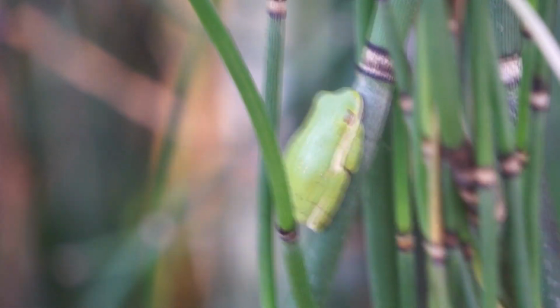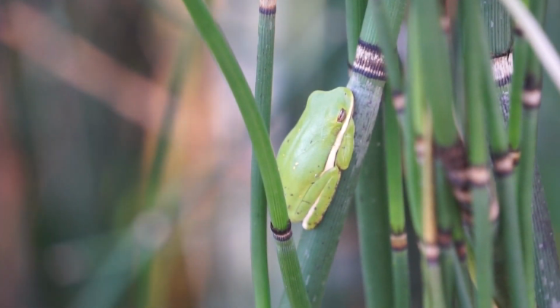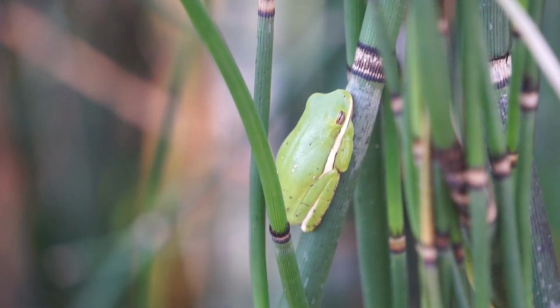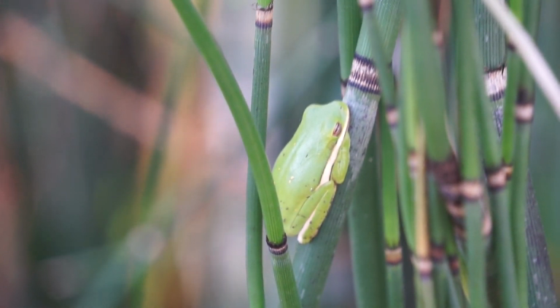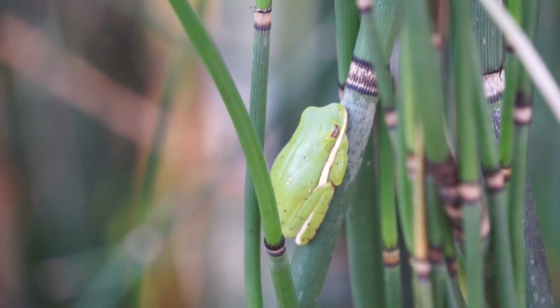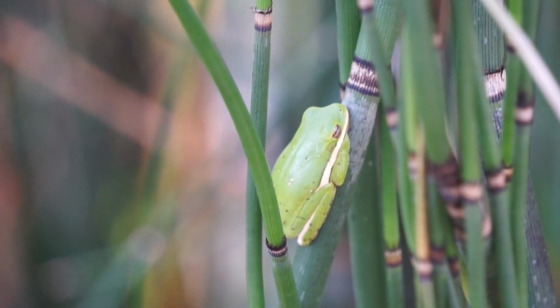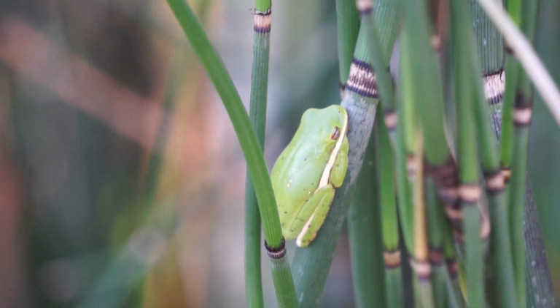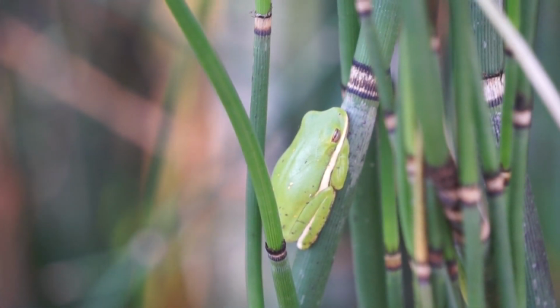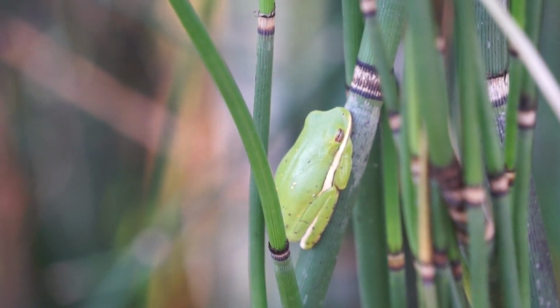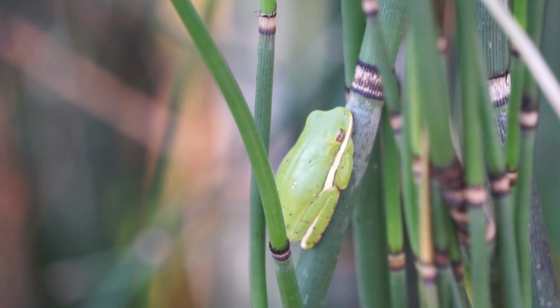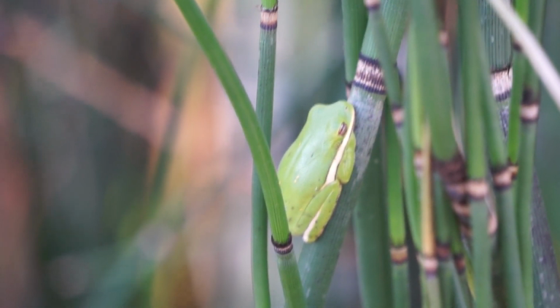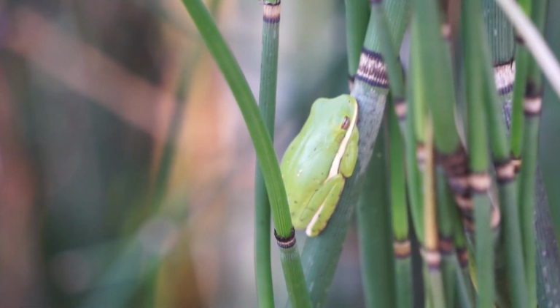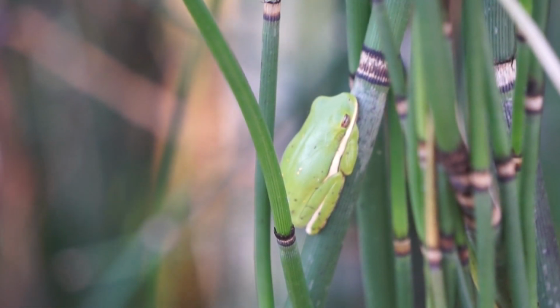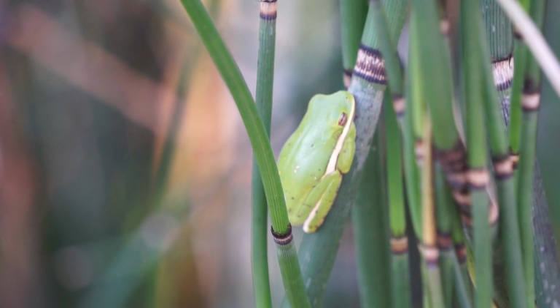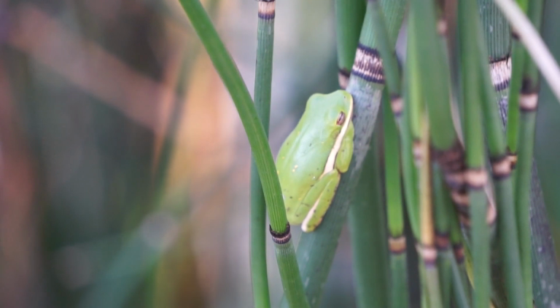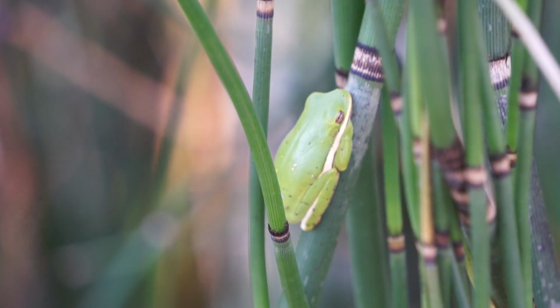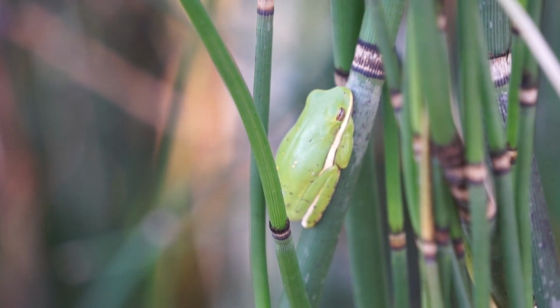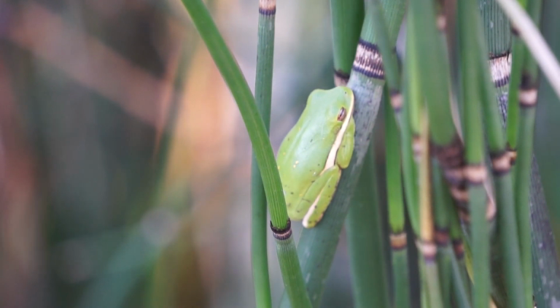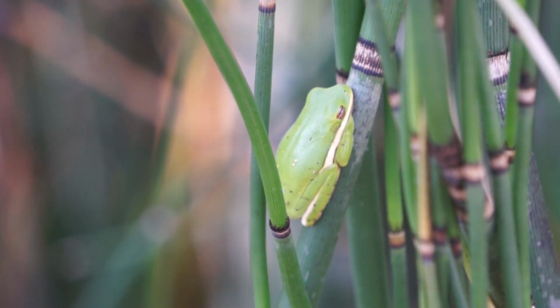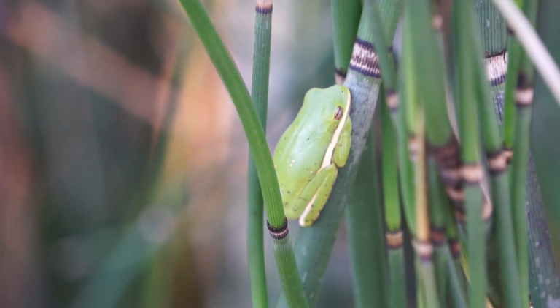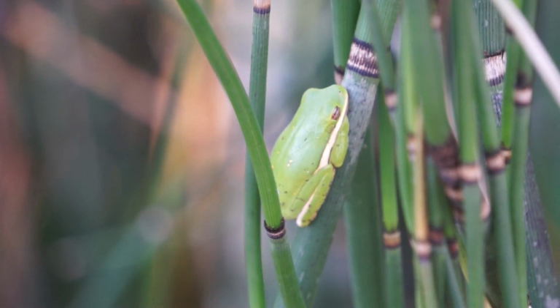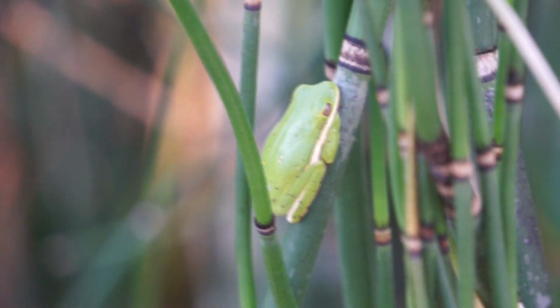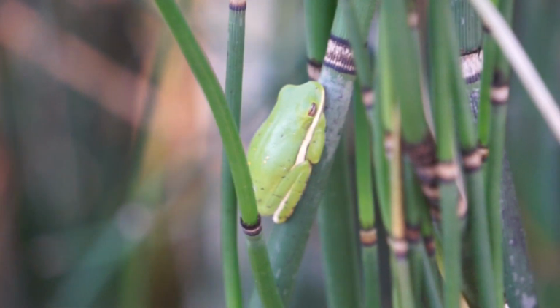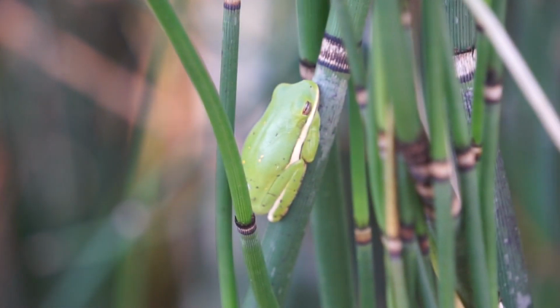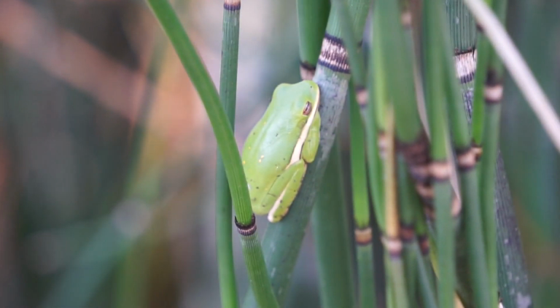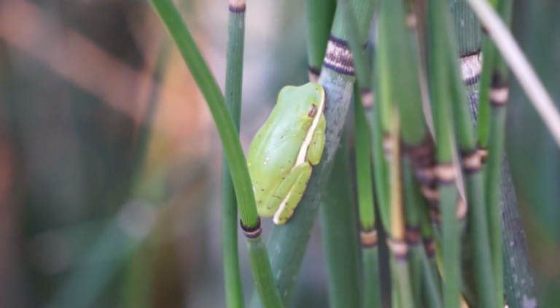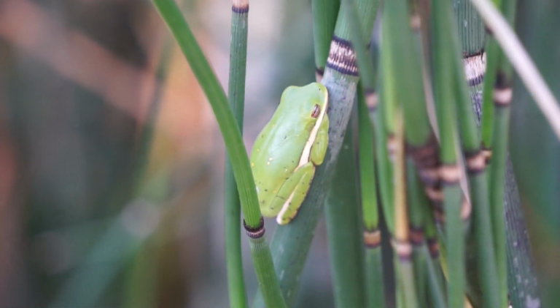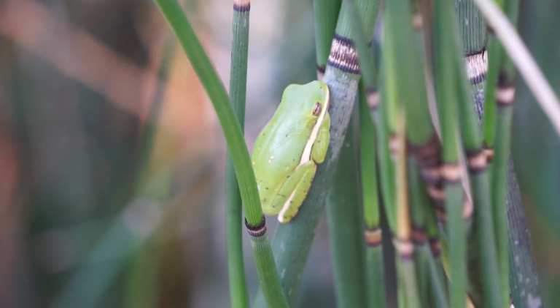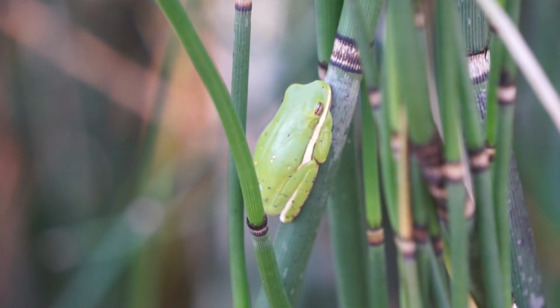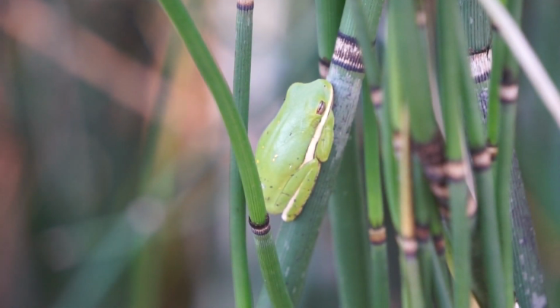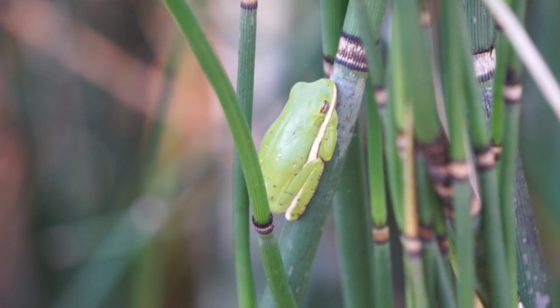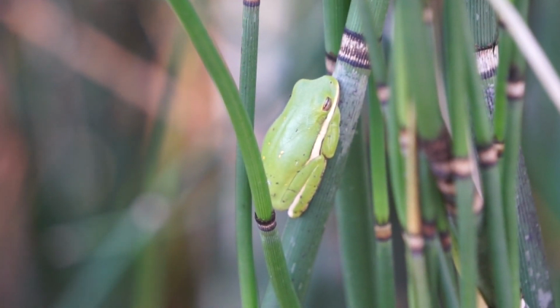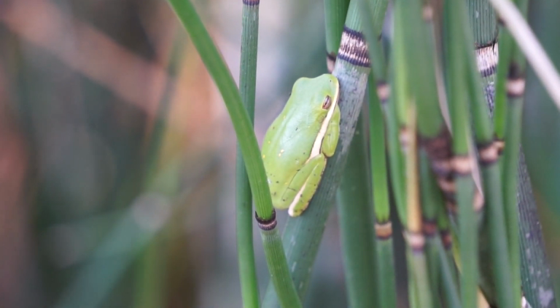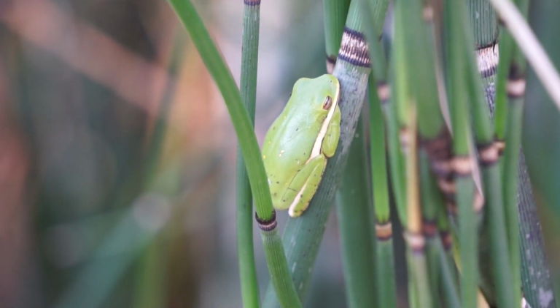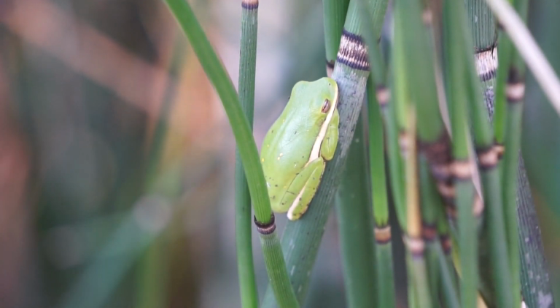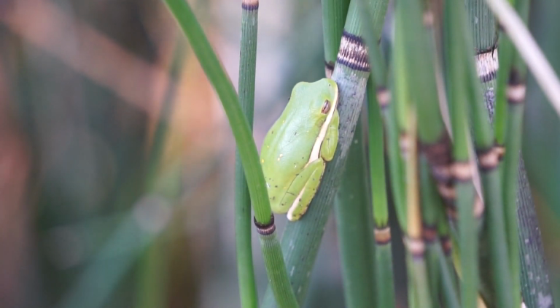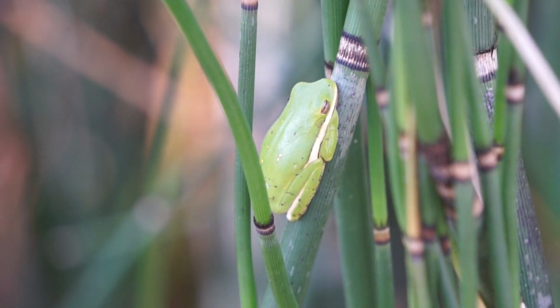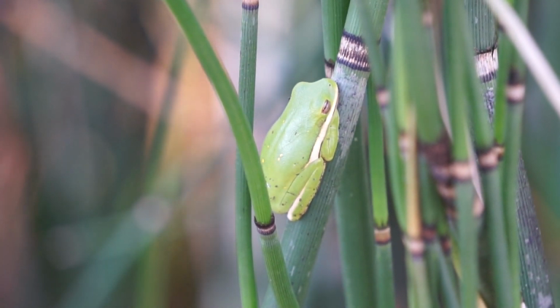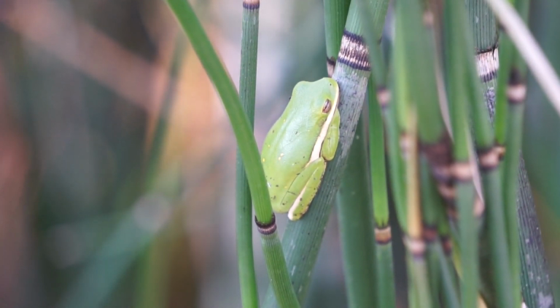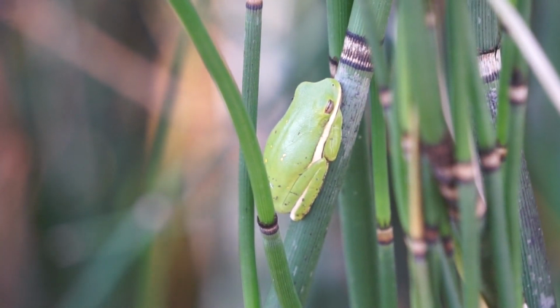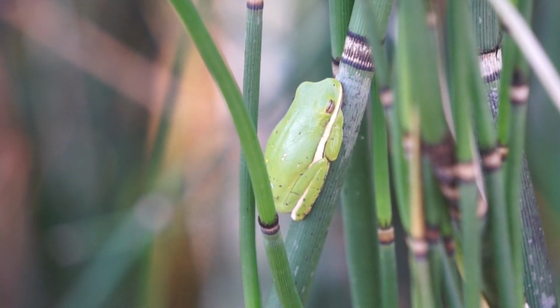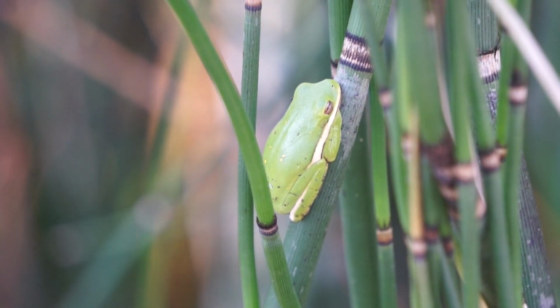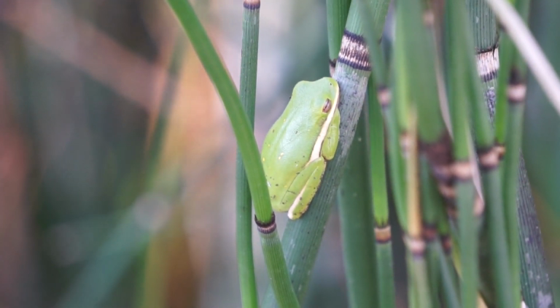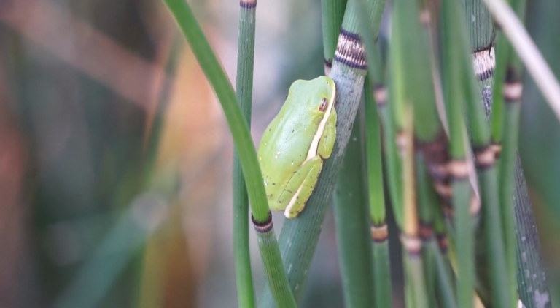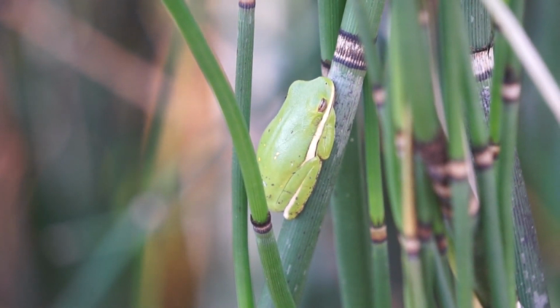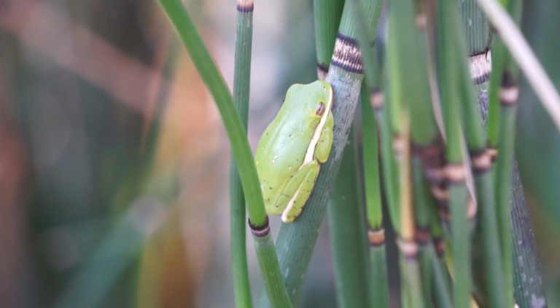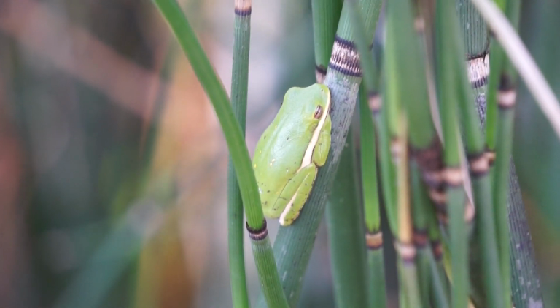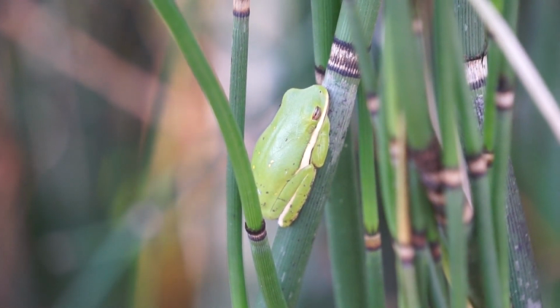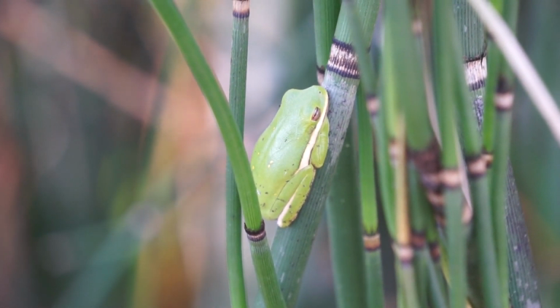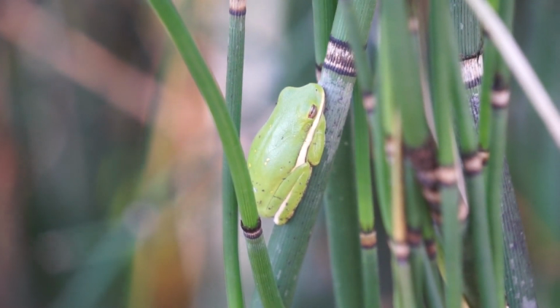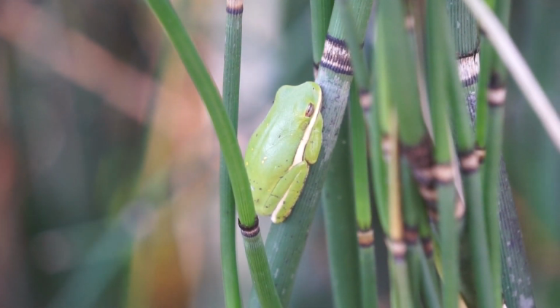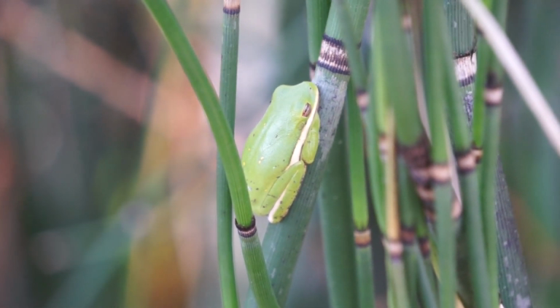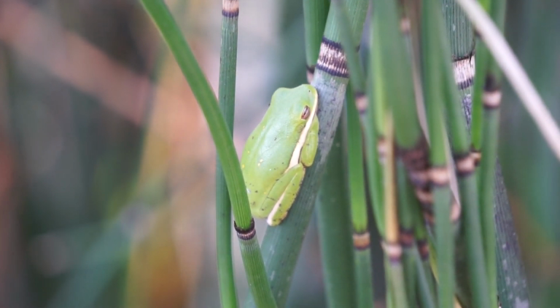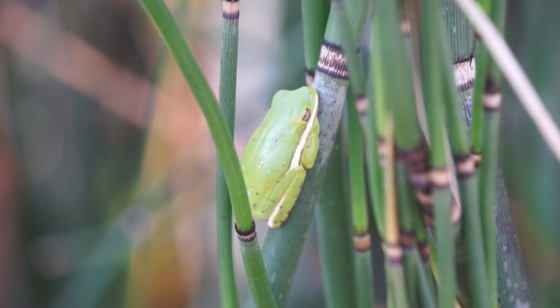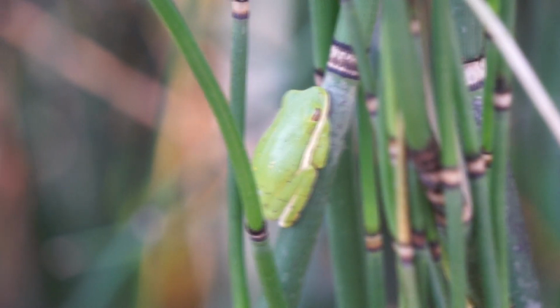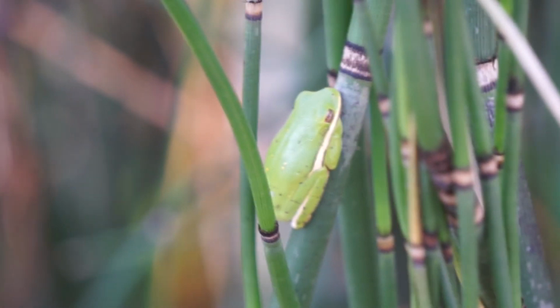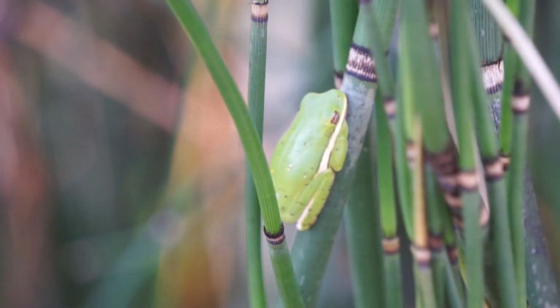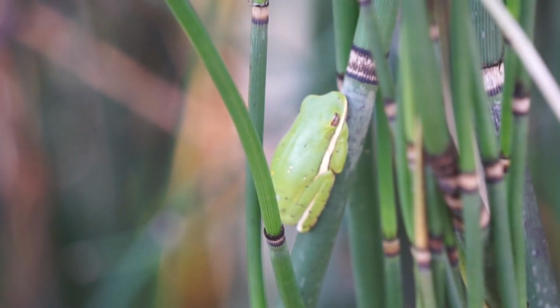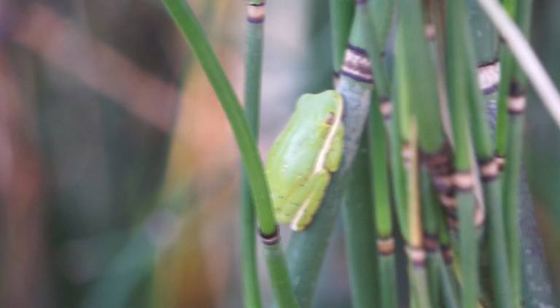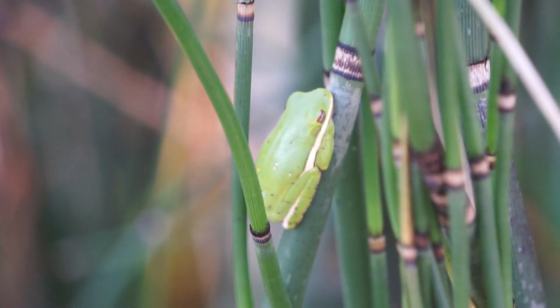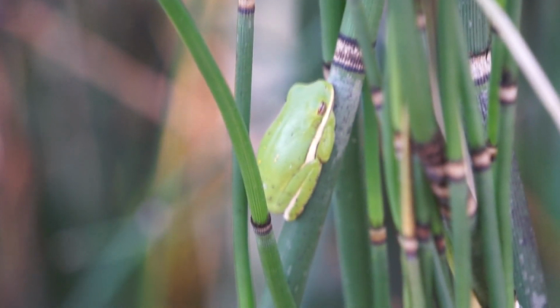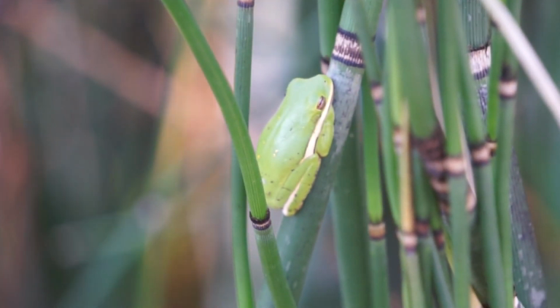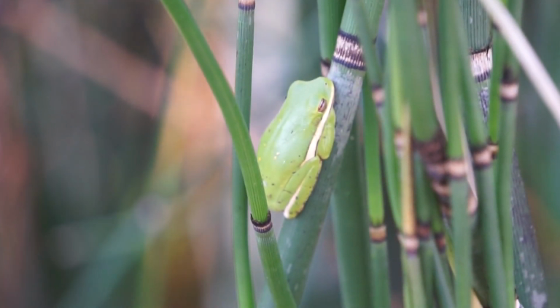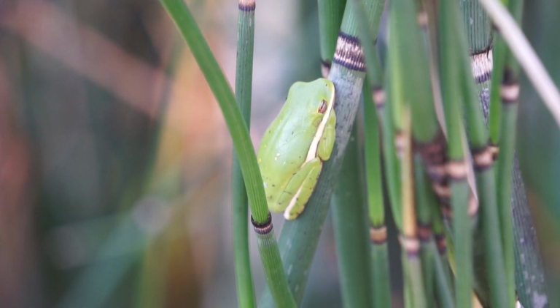Hey, here's another green tree frog — so that's pretty cool. I'm going to keep going, maybe we'll see some more snakes. Who knows?